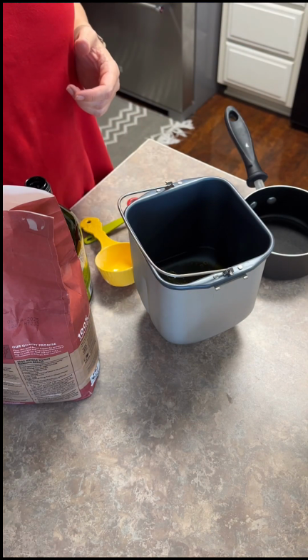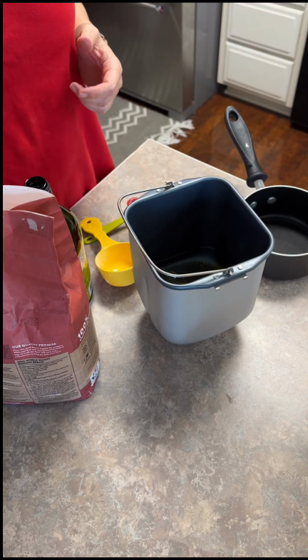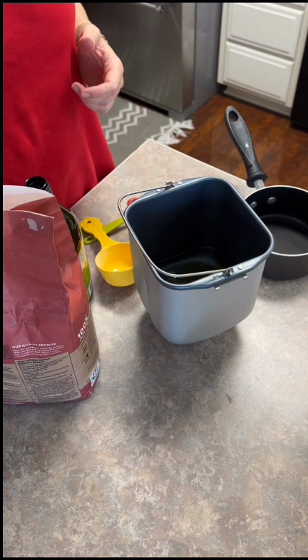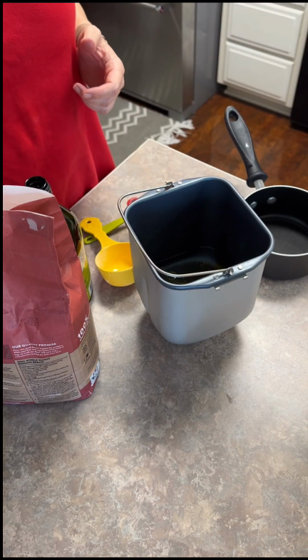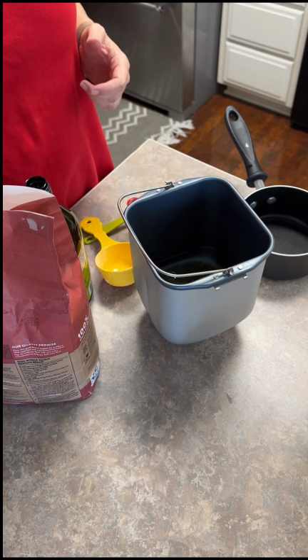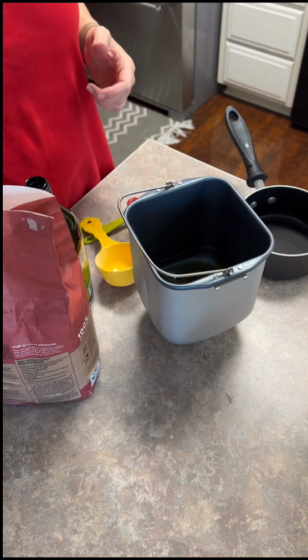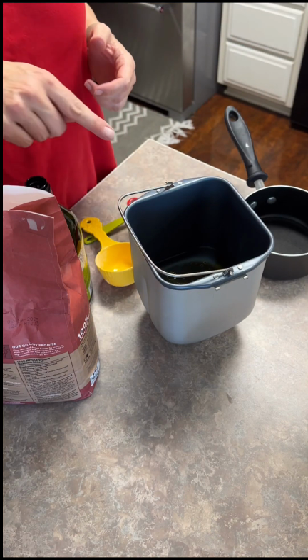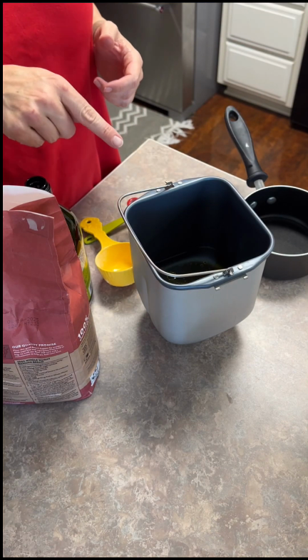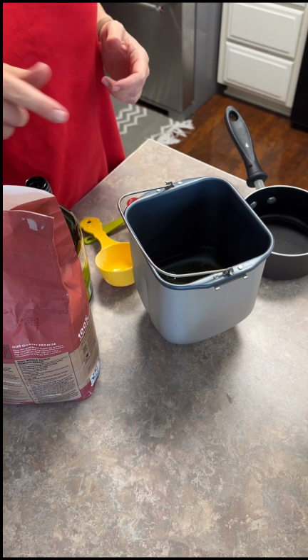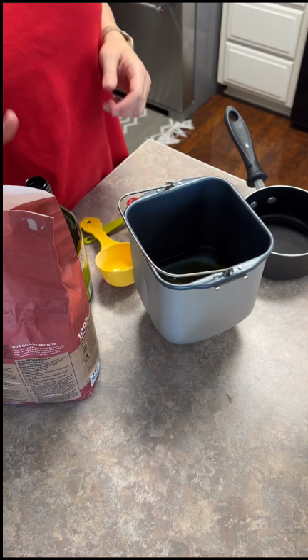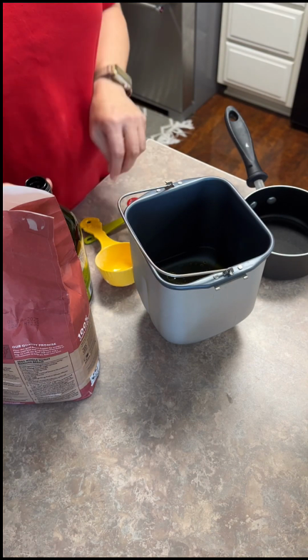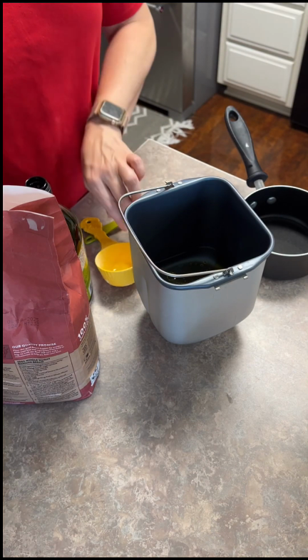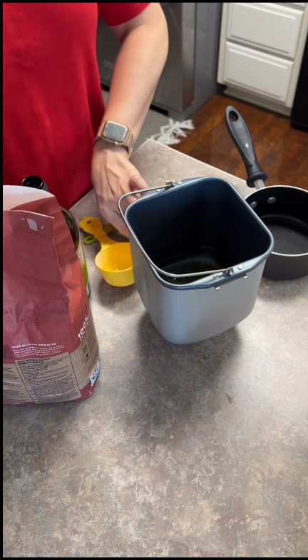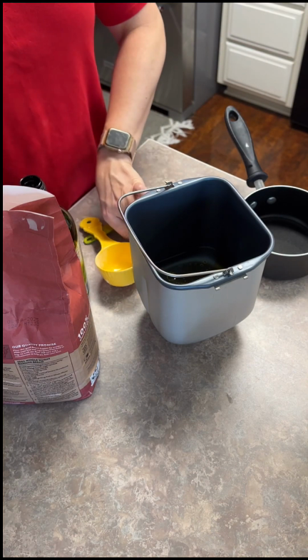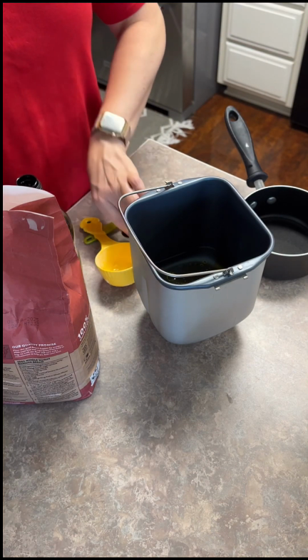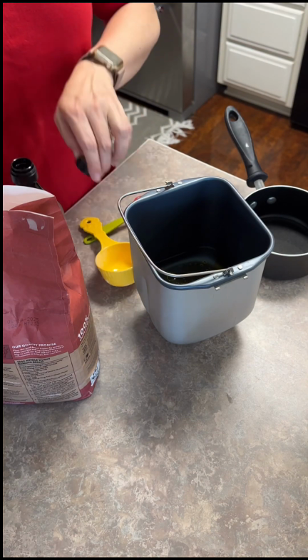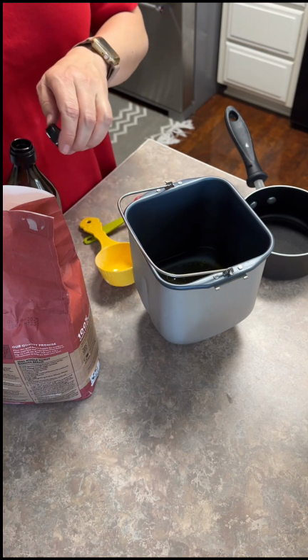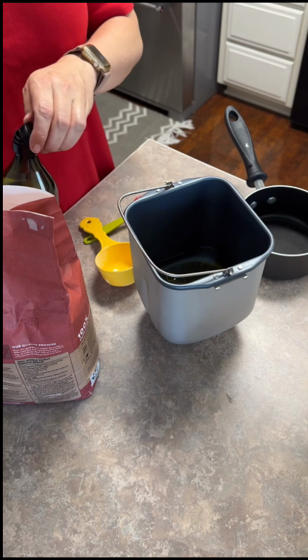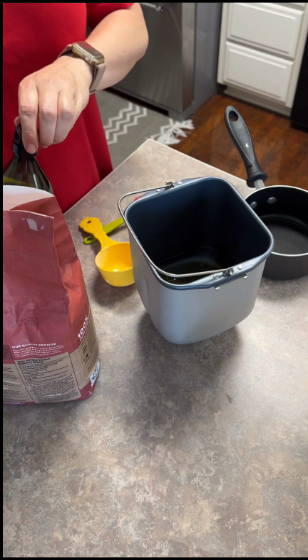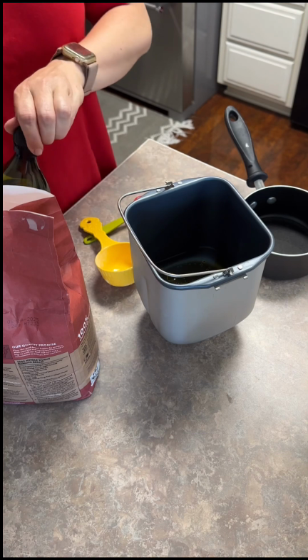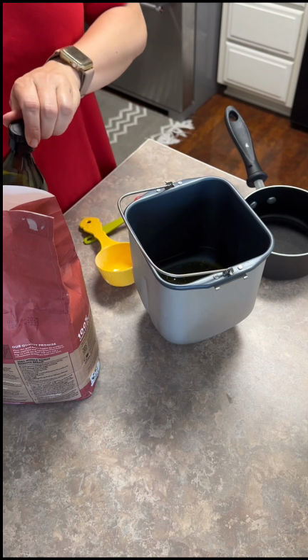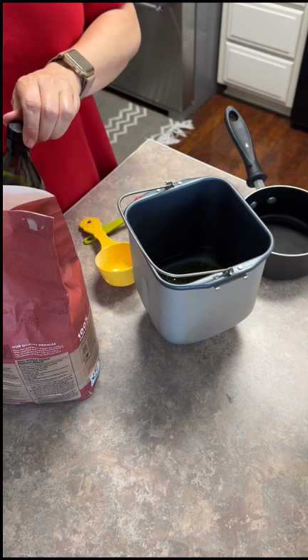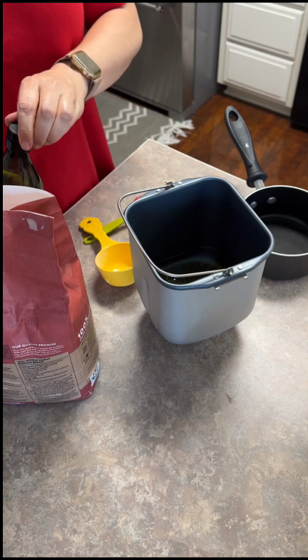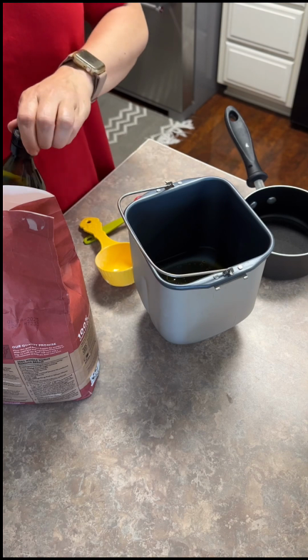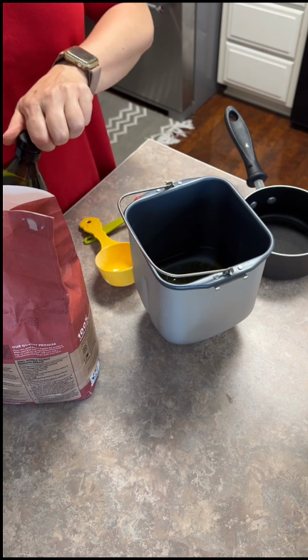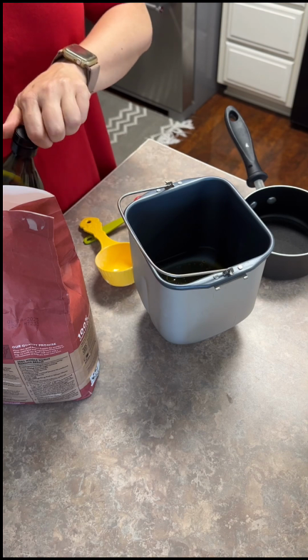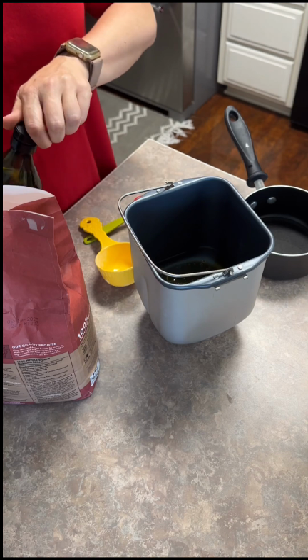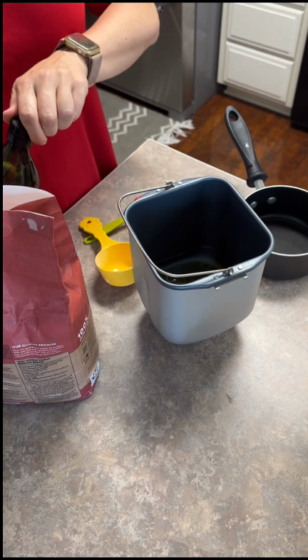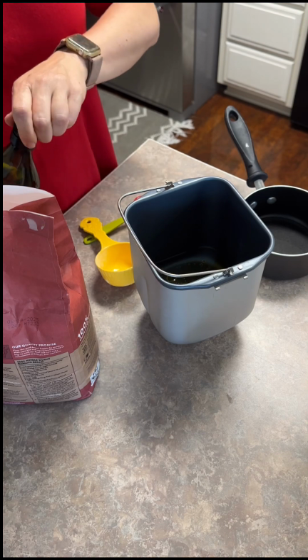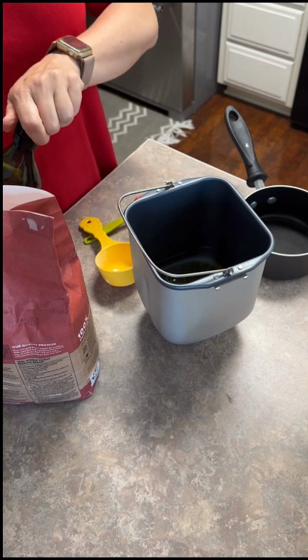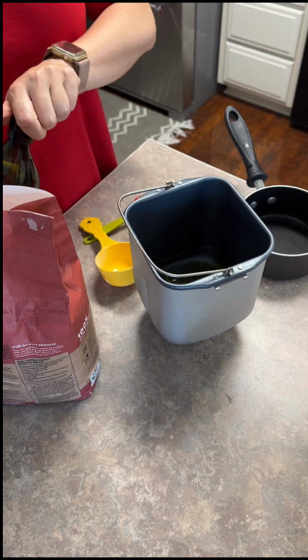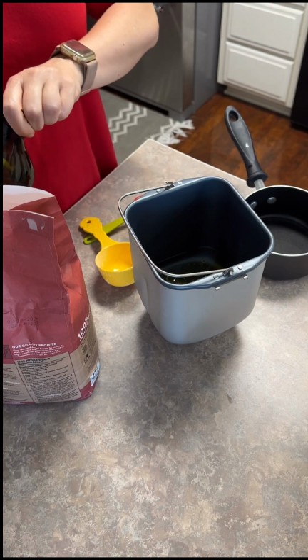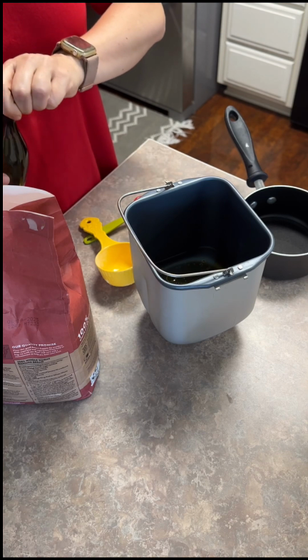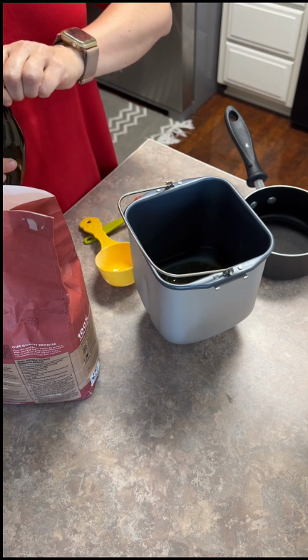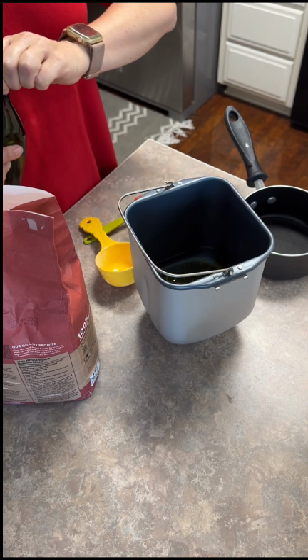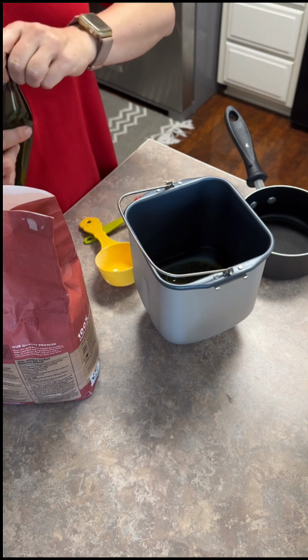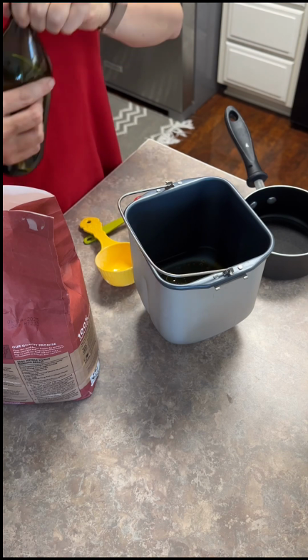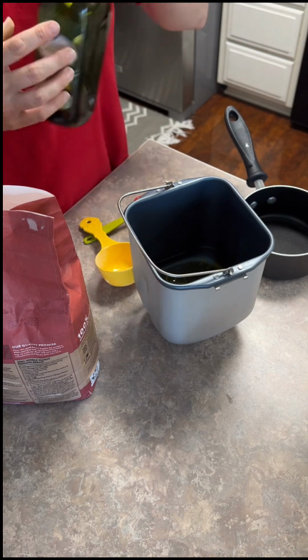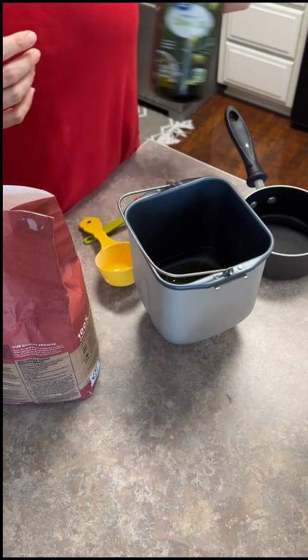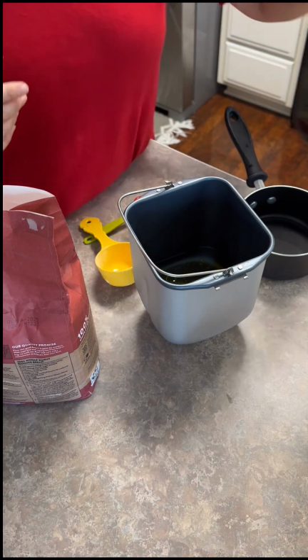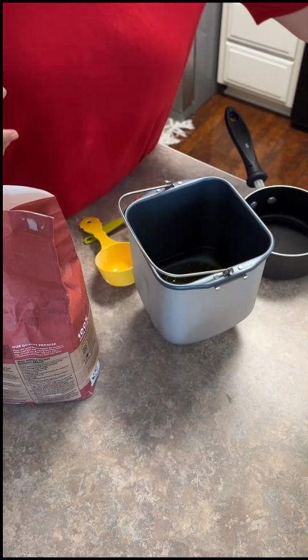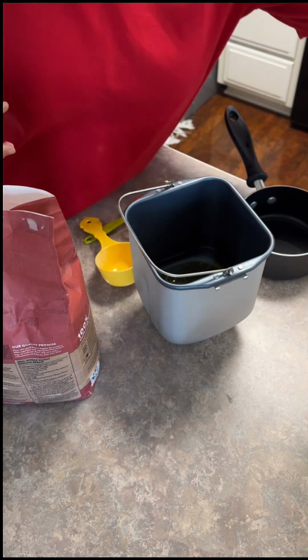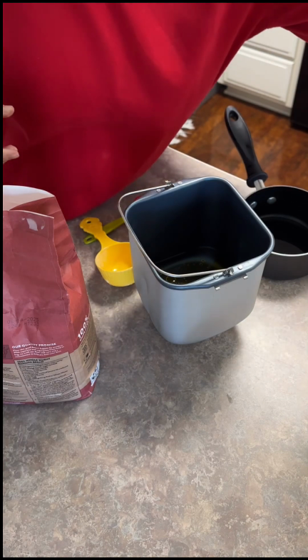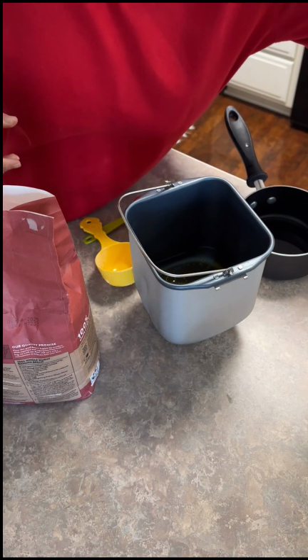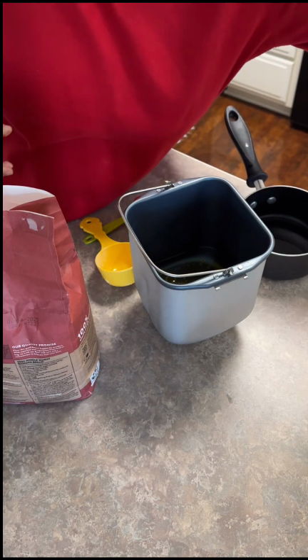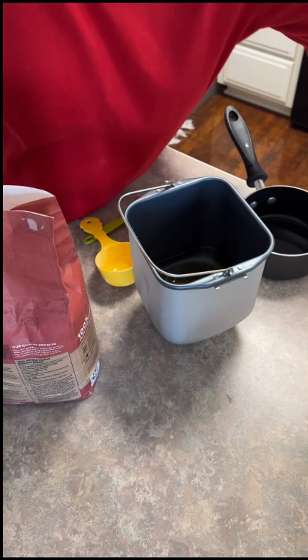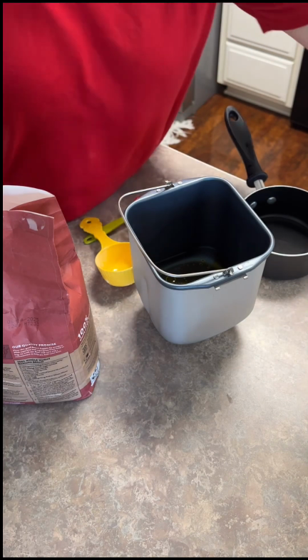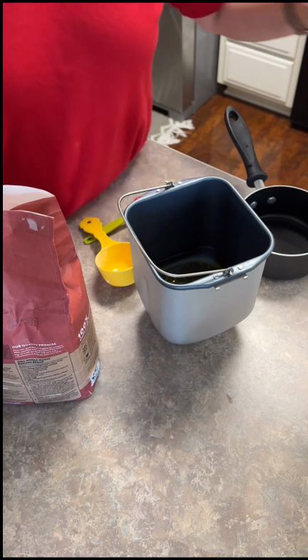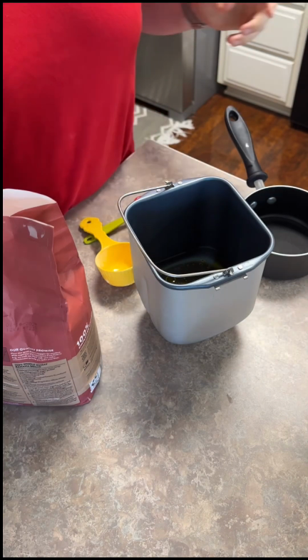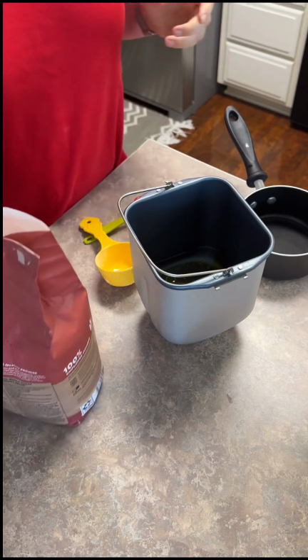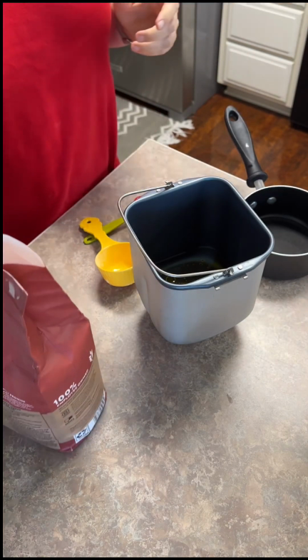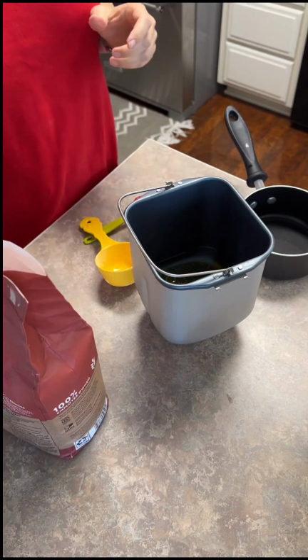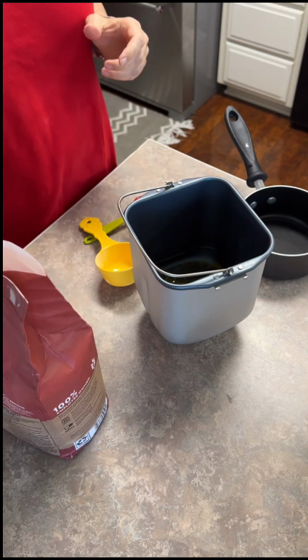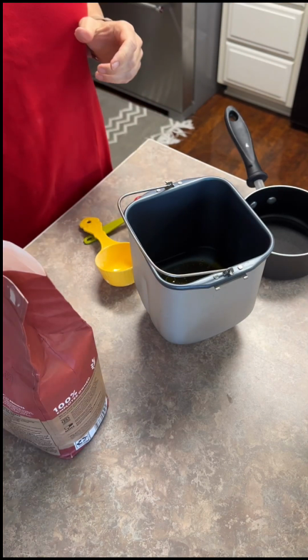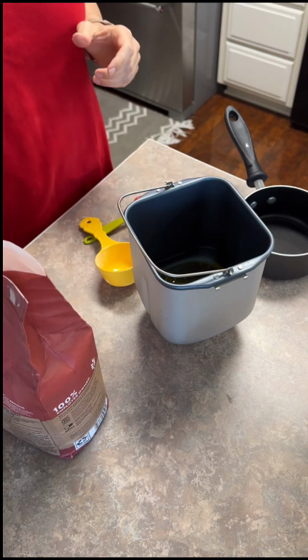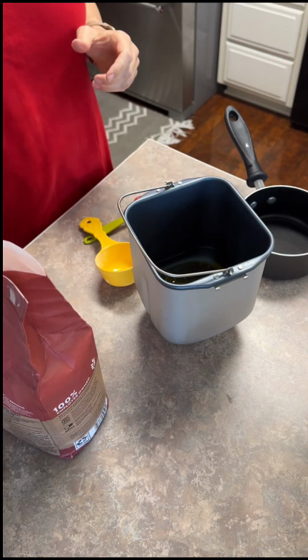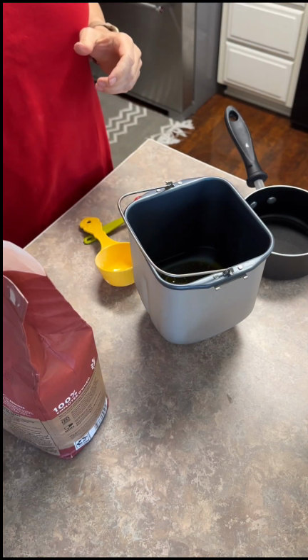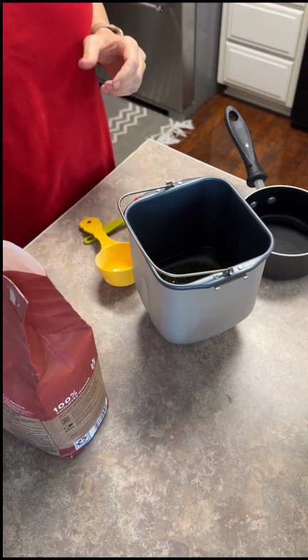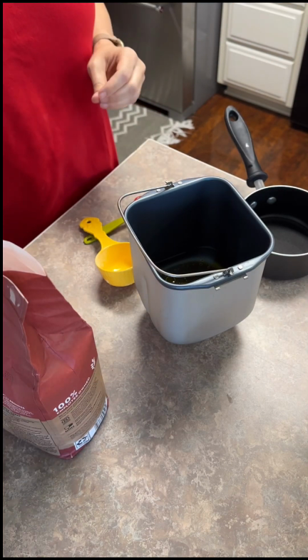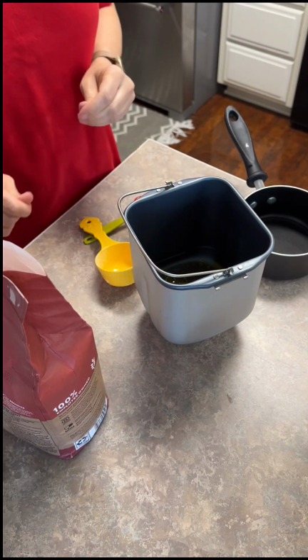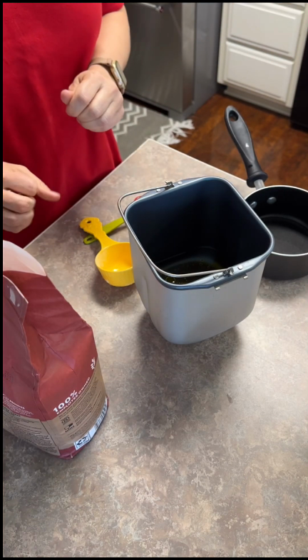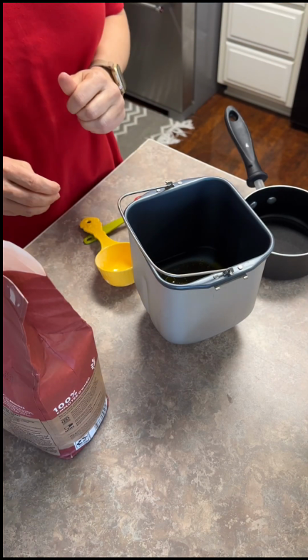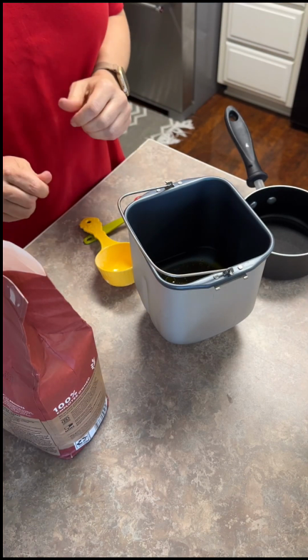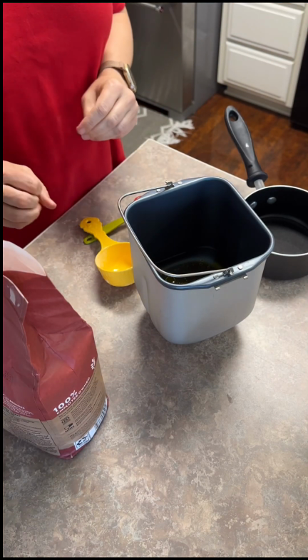So that's our wet ingredients - the water, the oil, and the honey, or in this case maple syrup. And then we're going to do our dry ingredients on top.